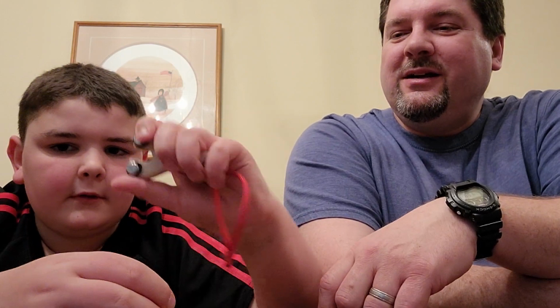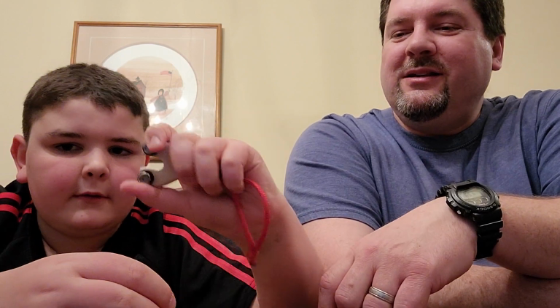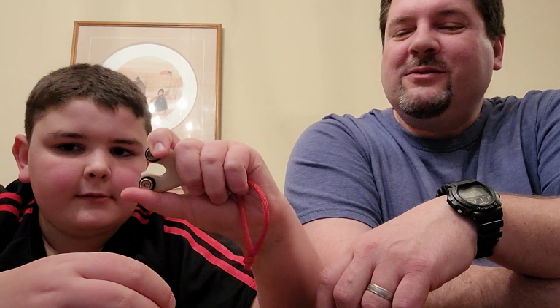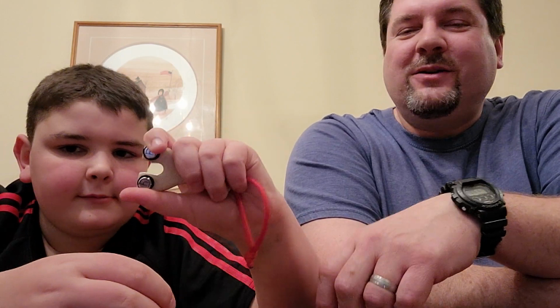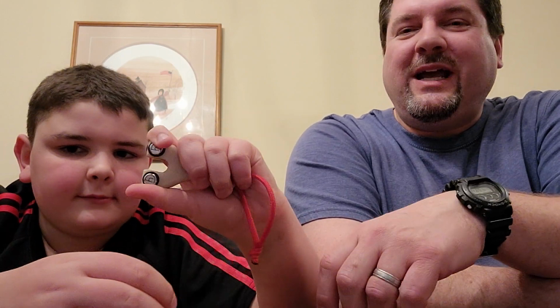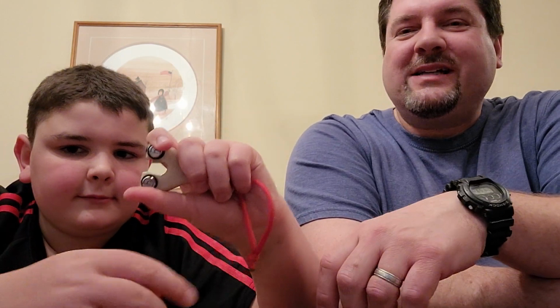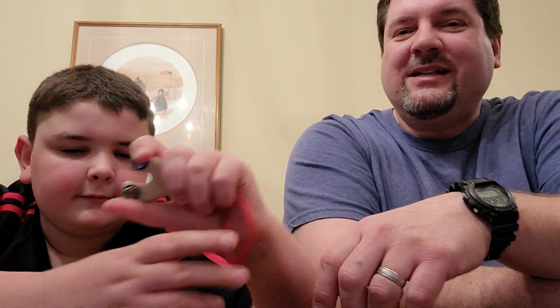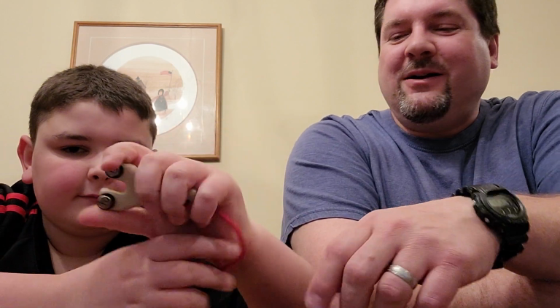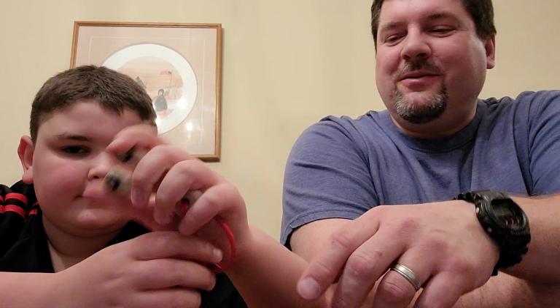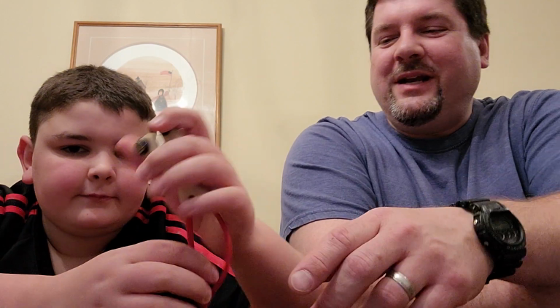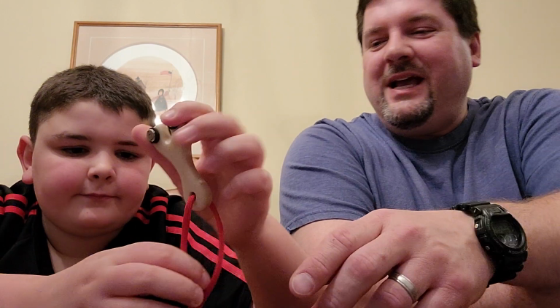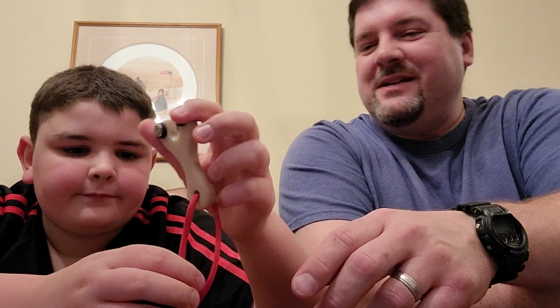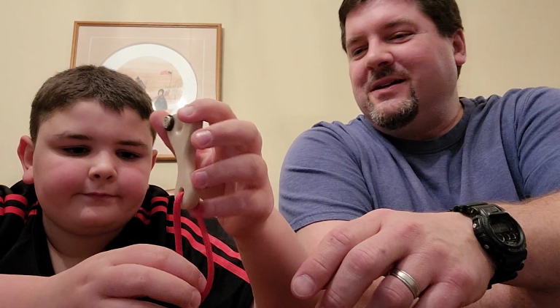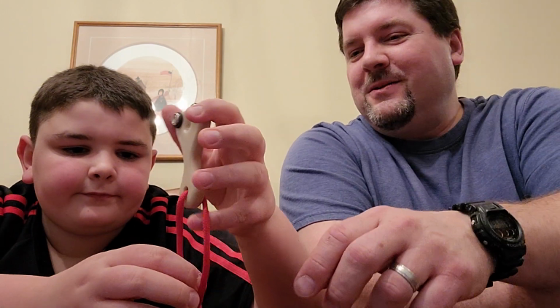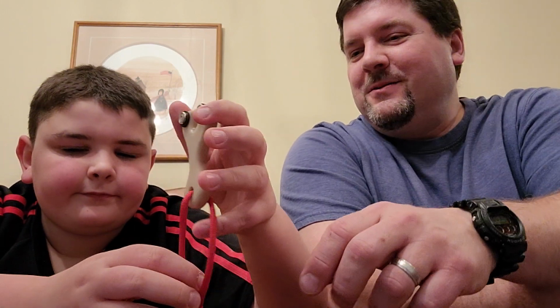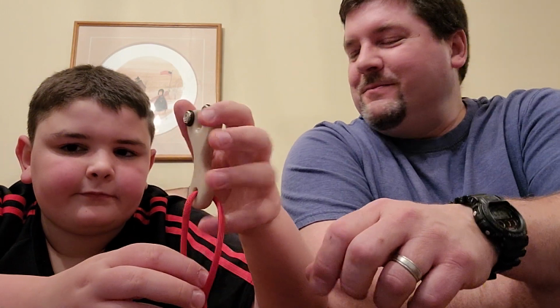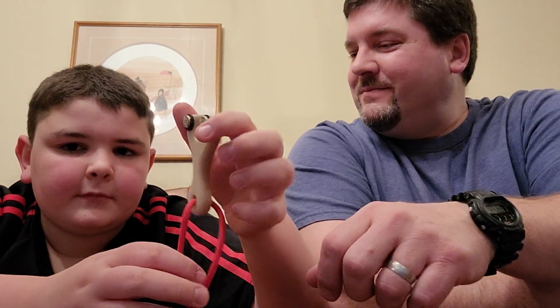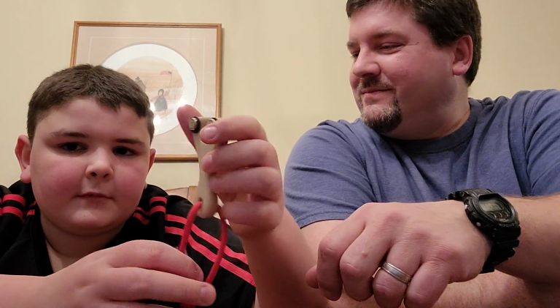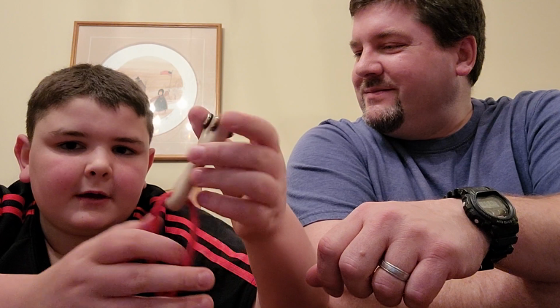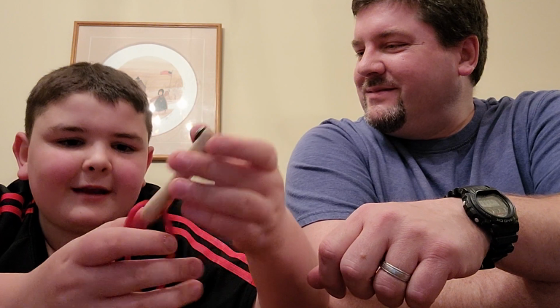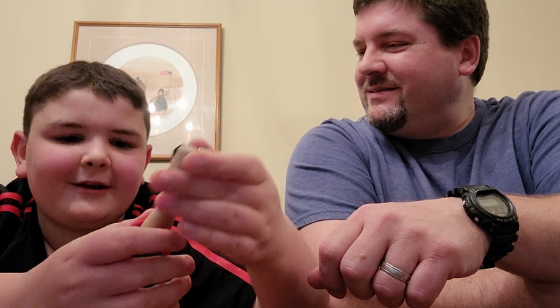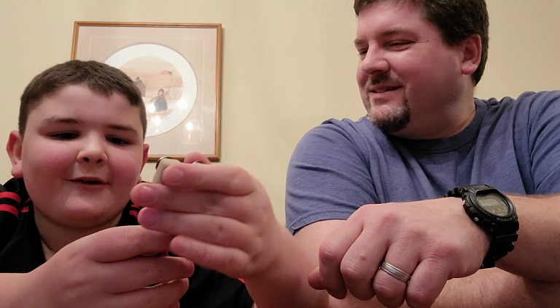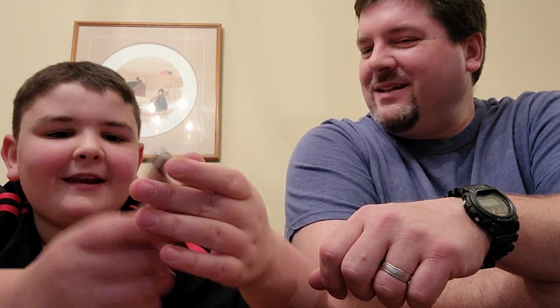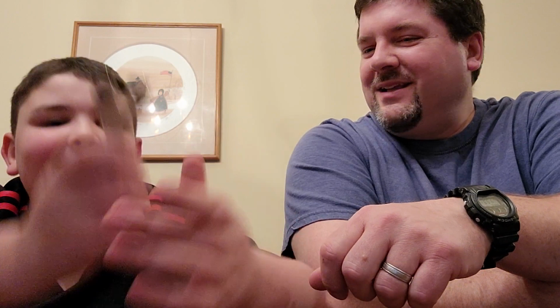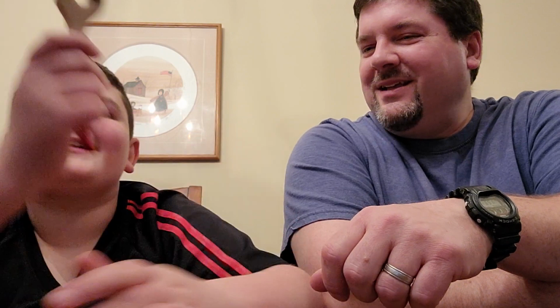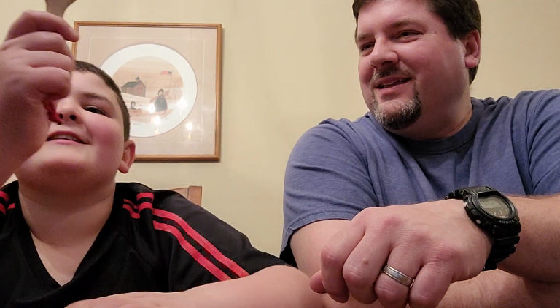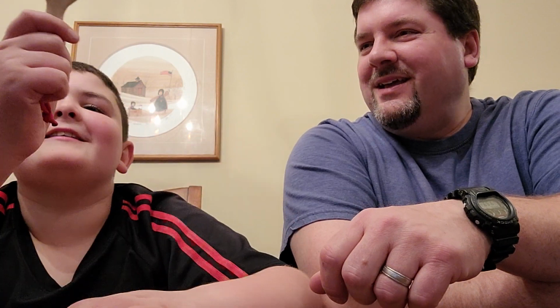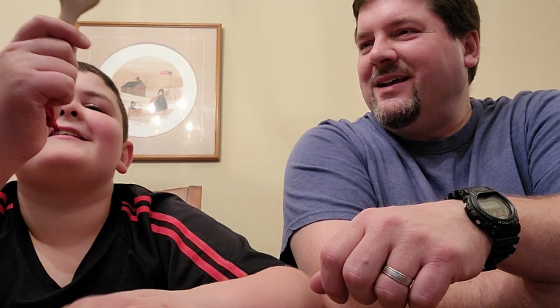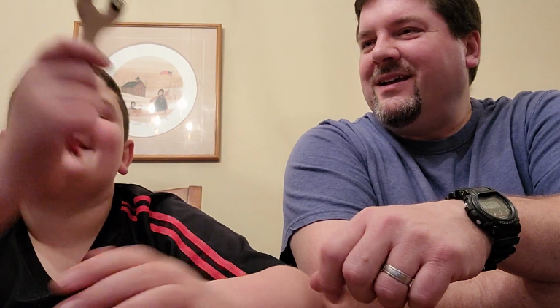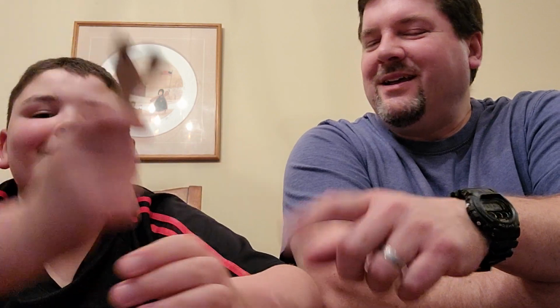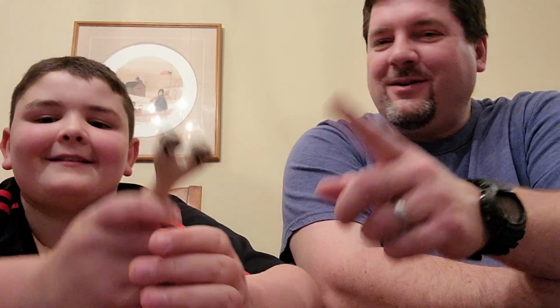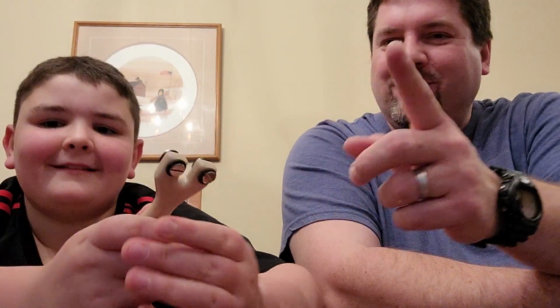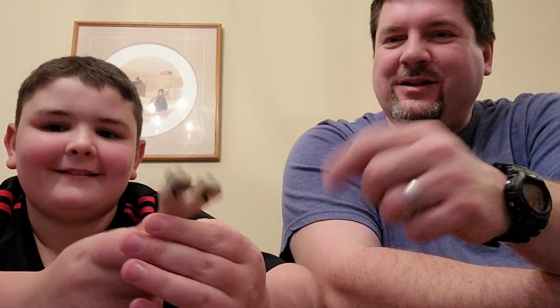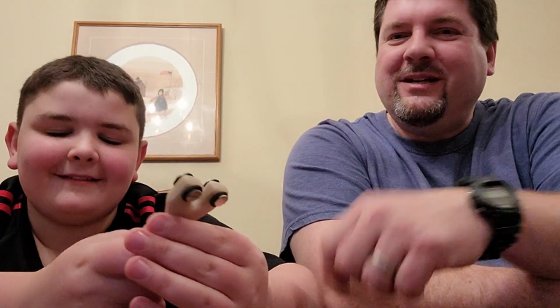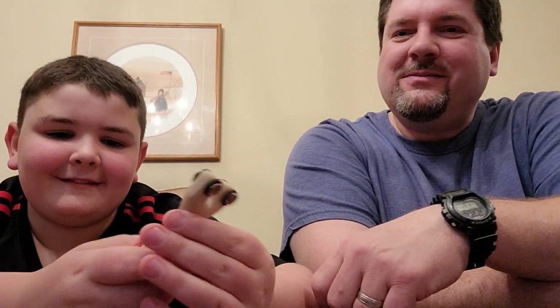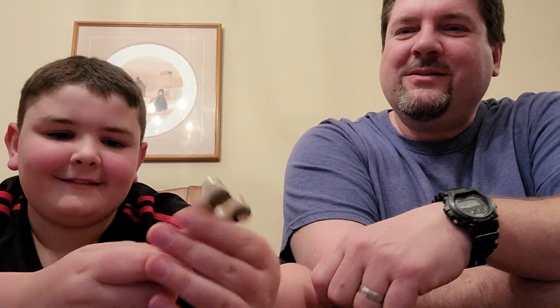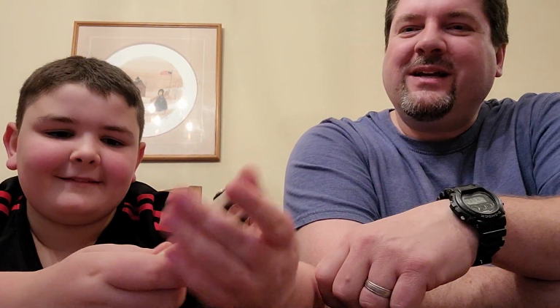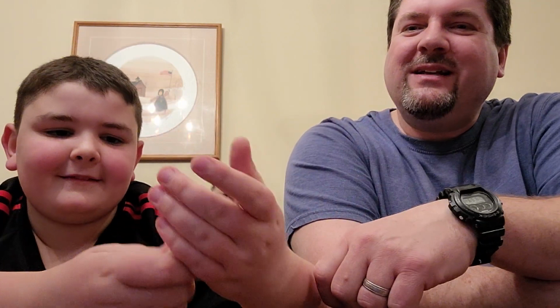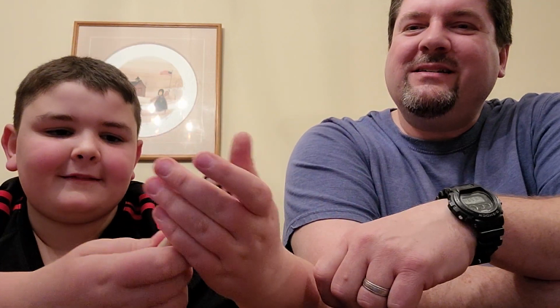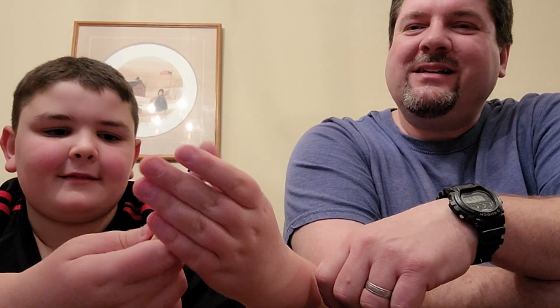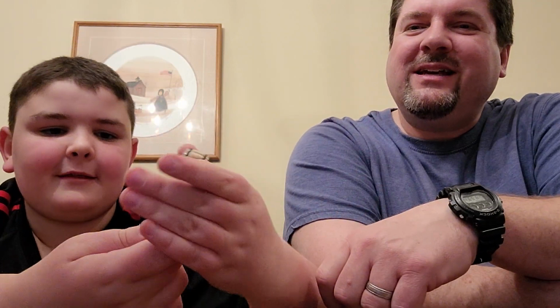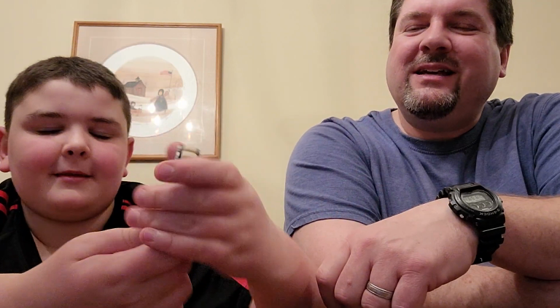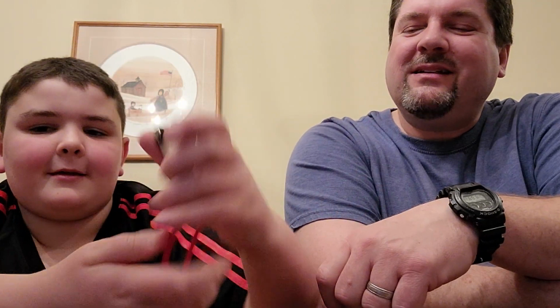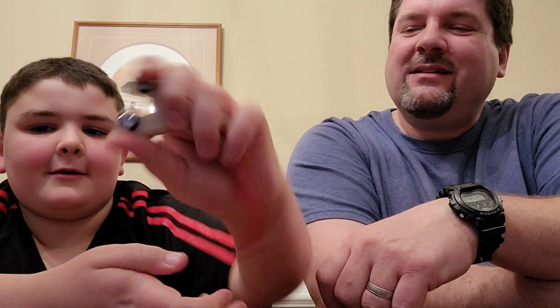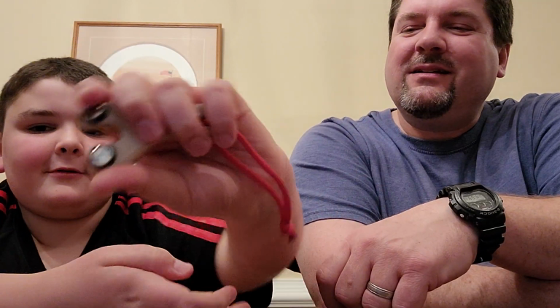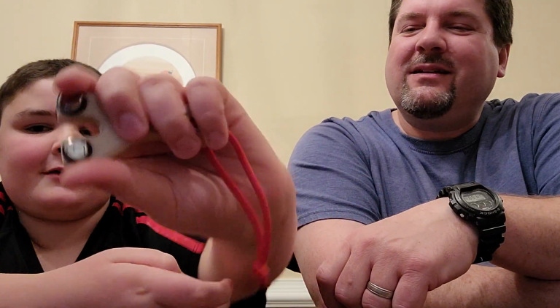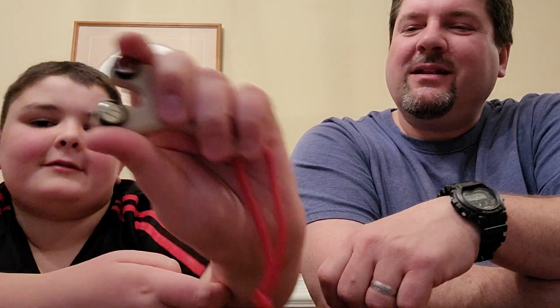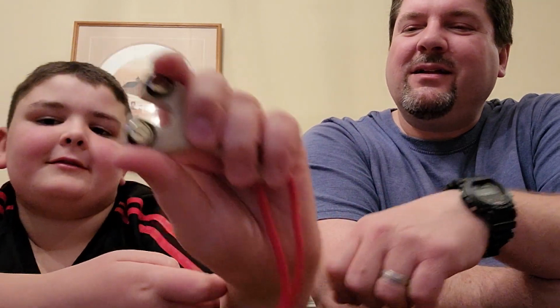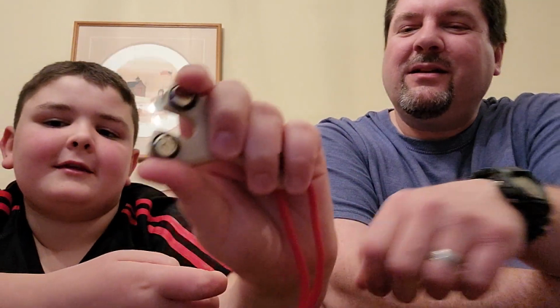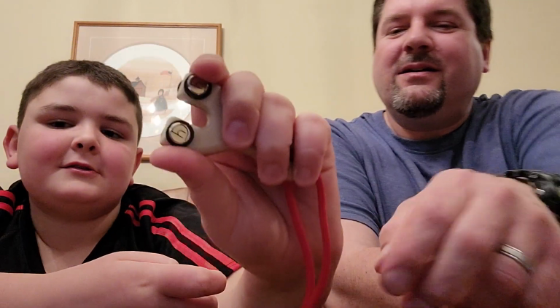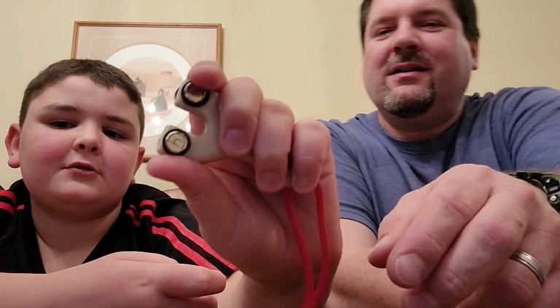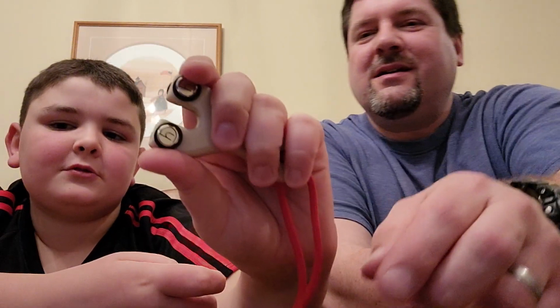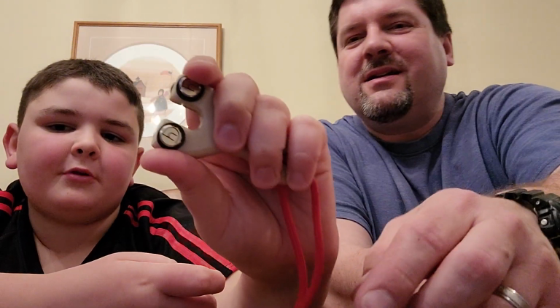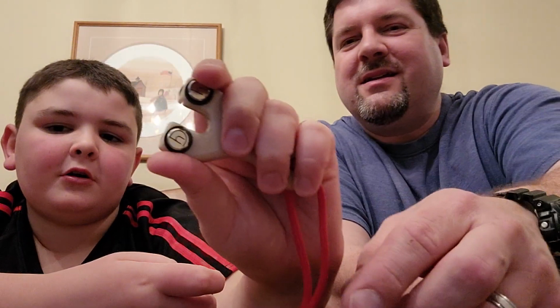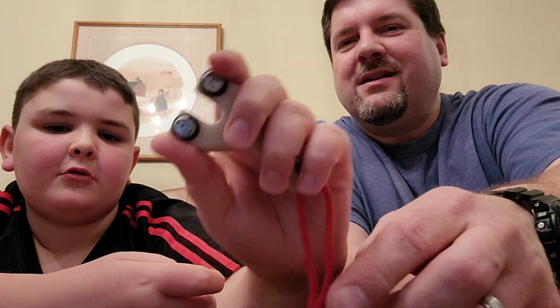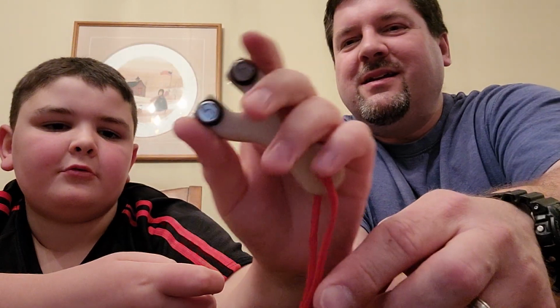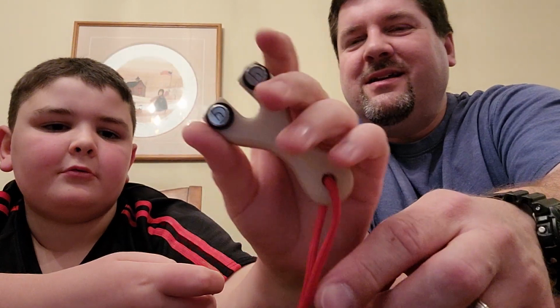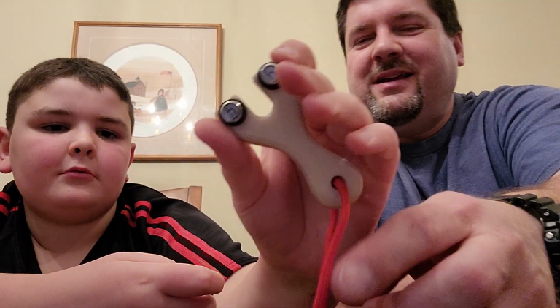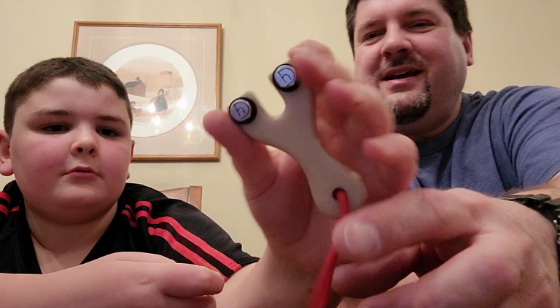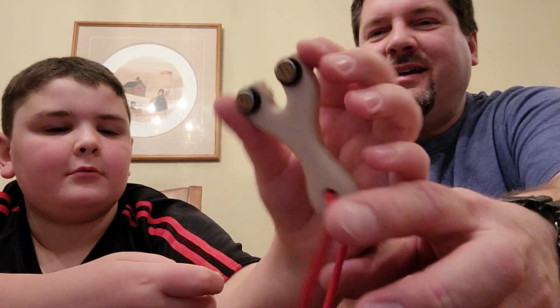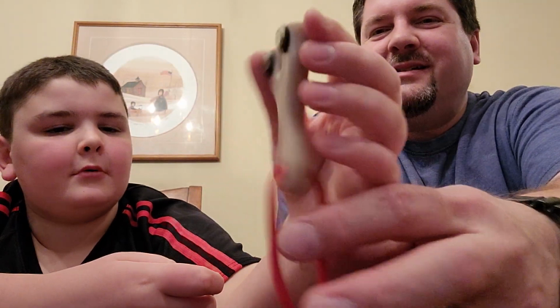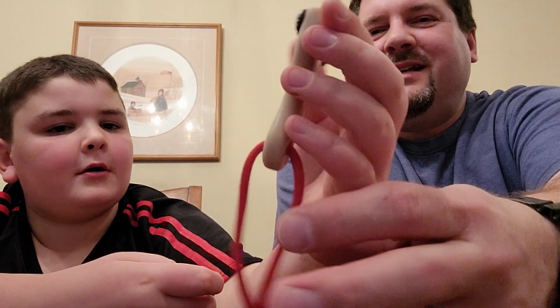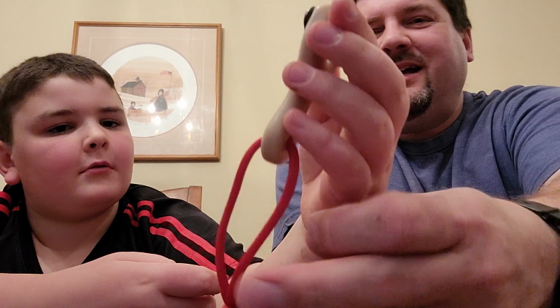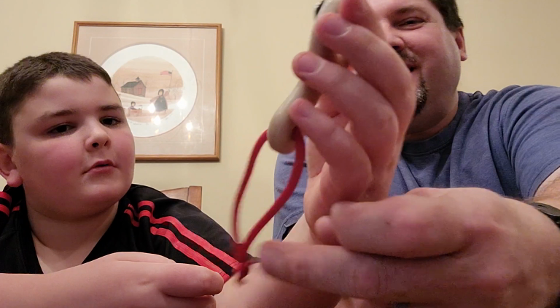This one actually already has a home. Hold it up so they can see it. That's so small. Yeah, it's tiny.